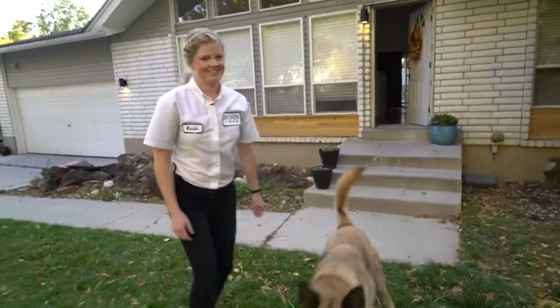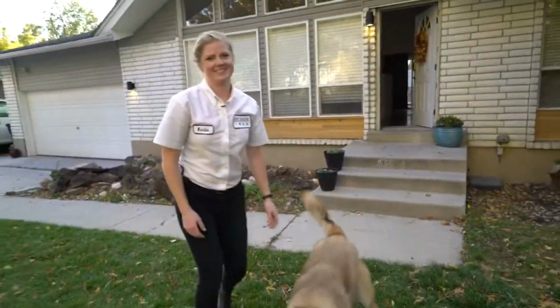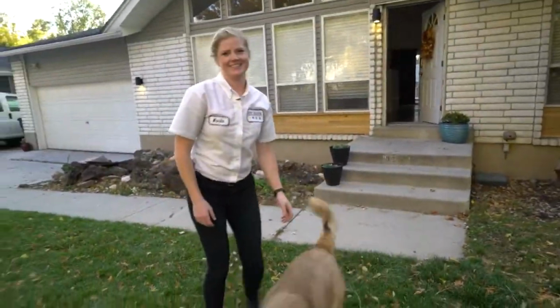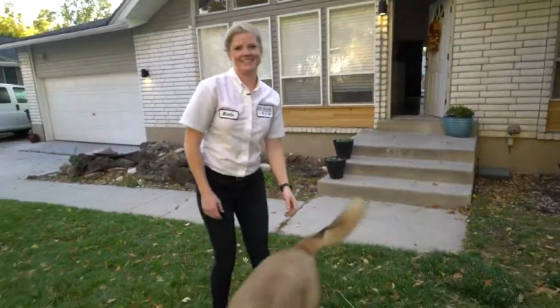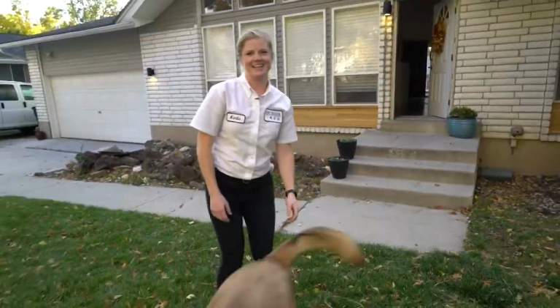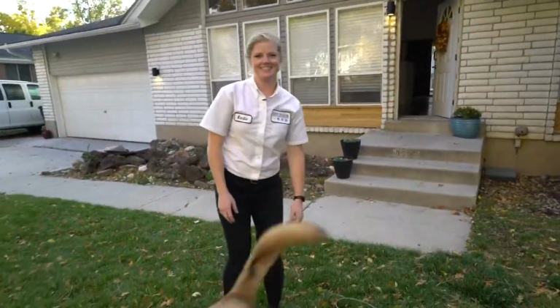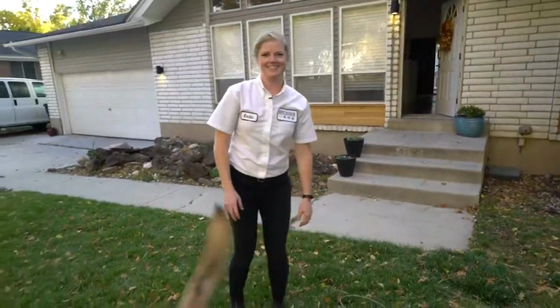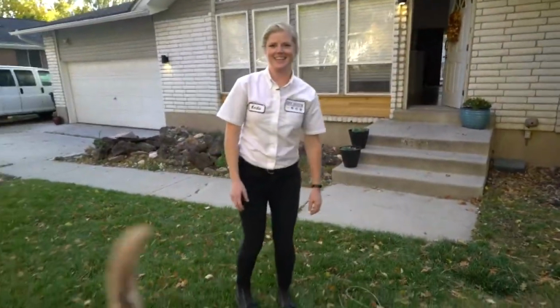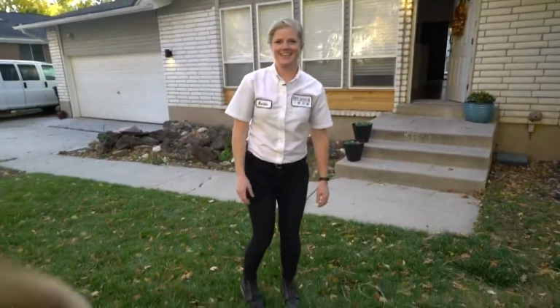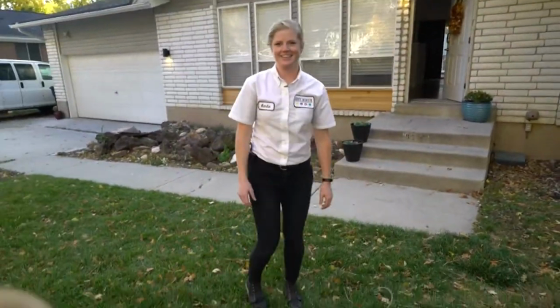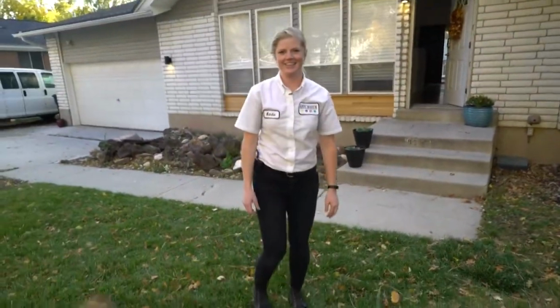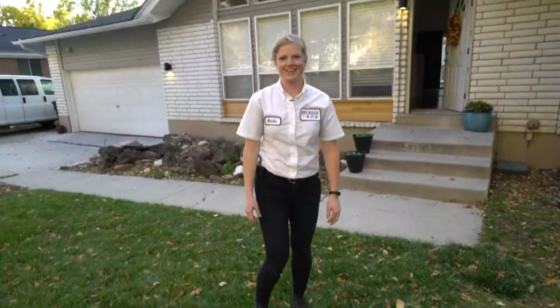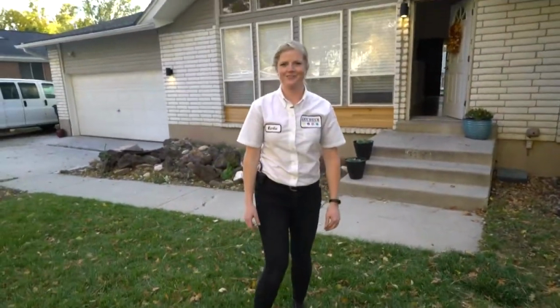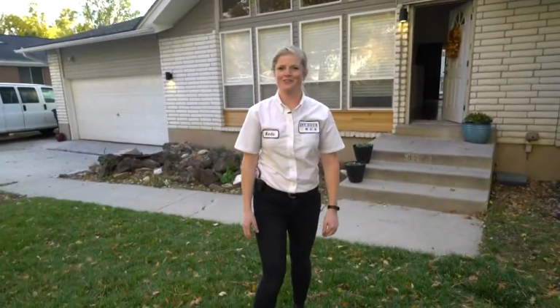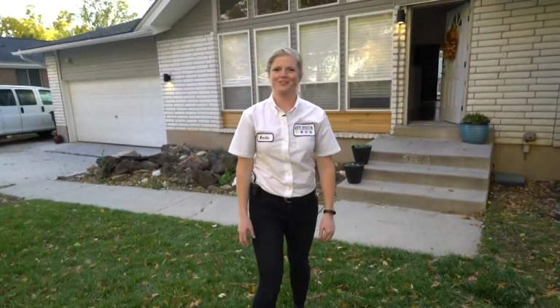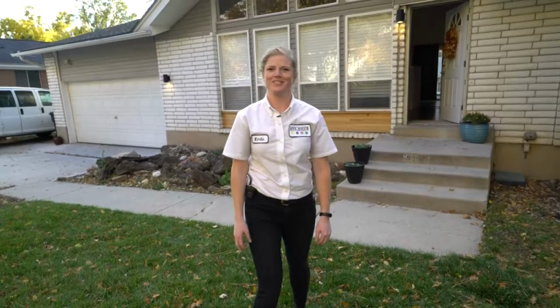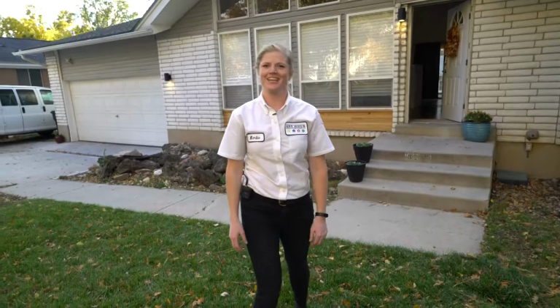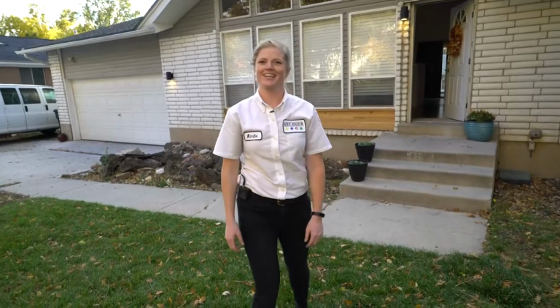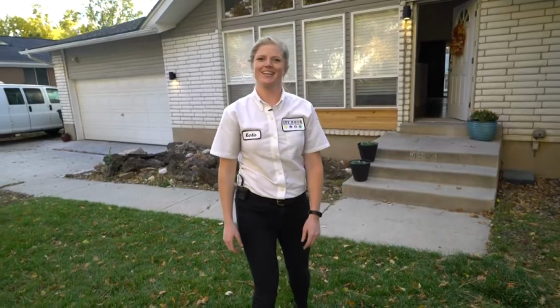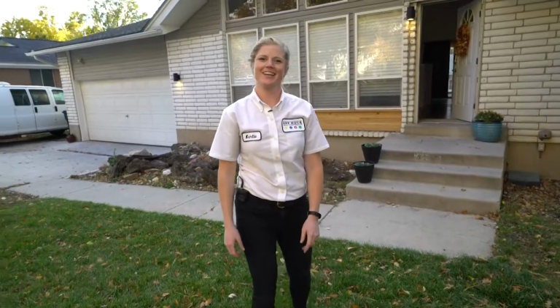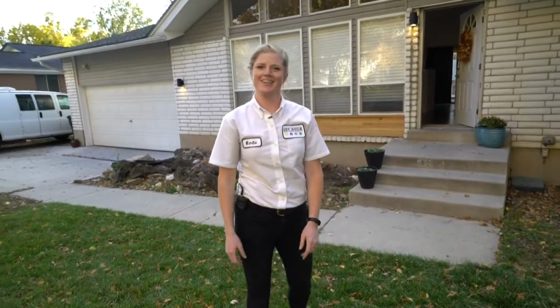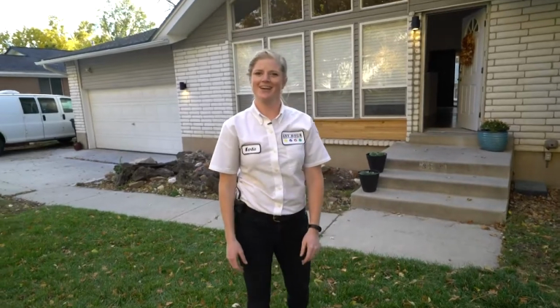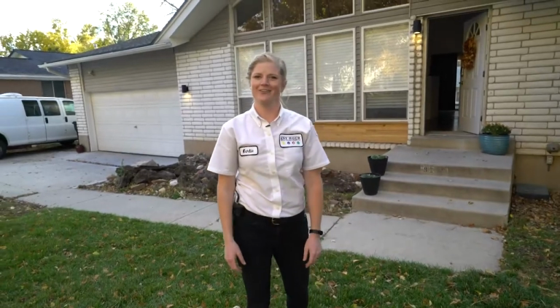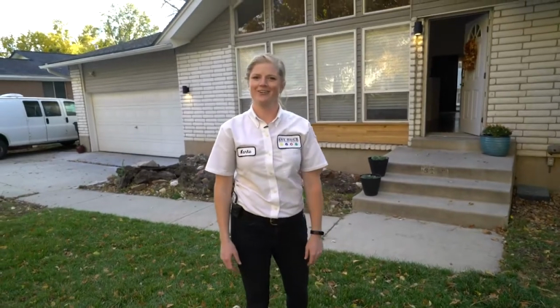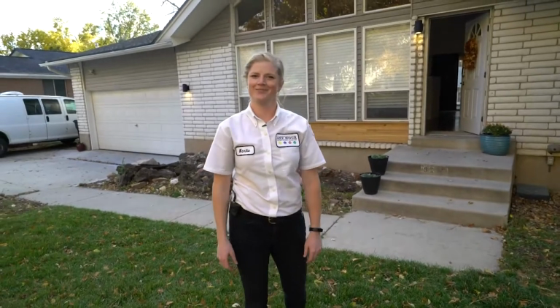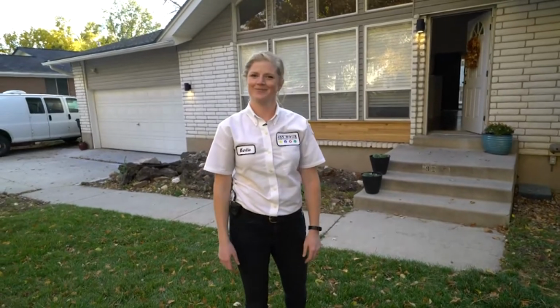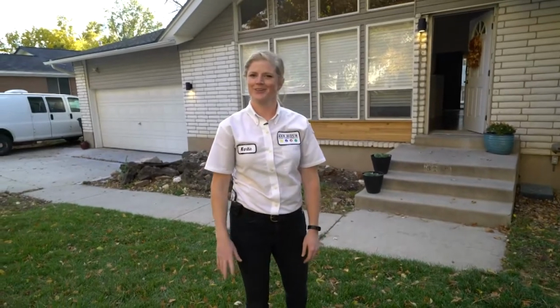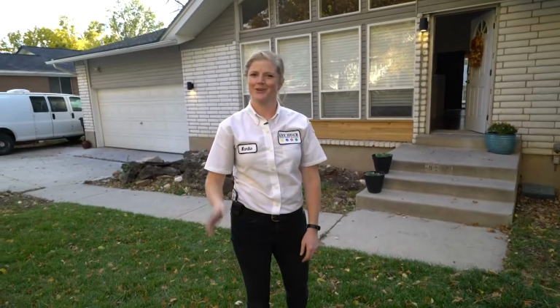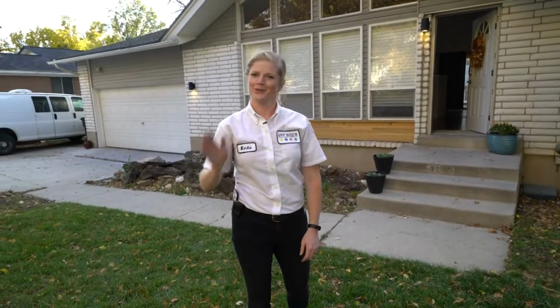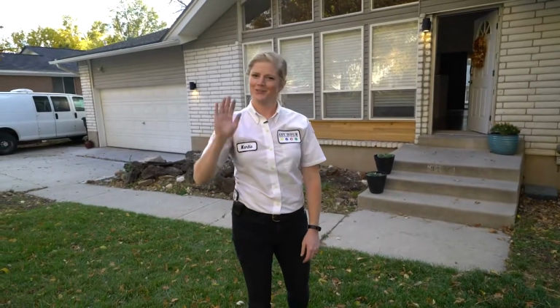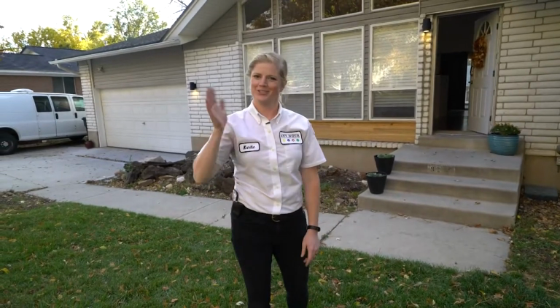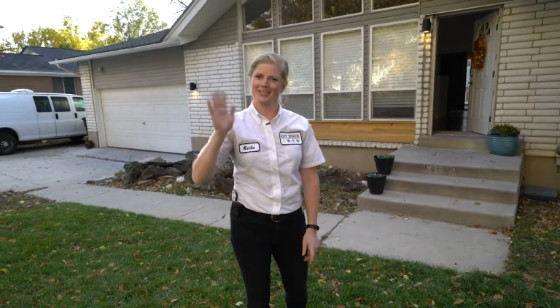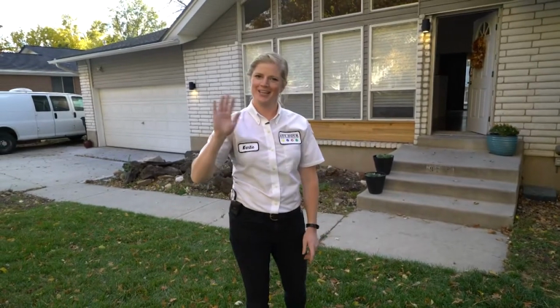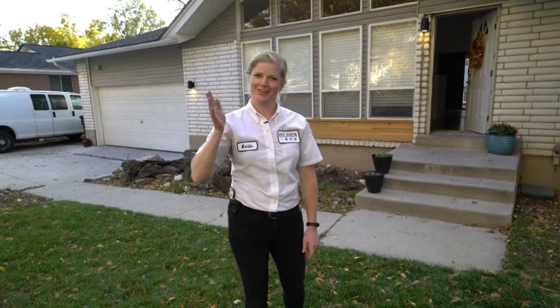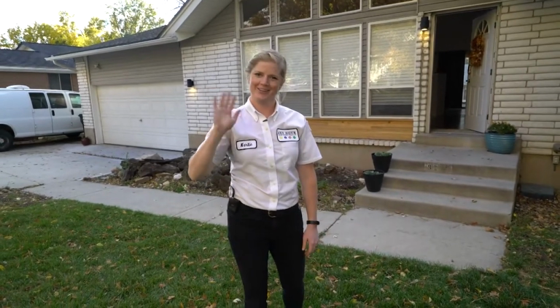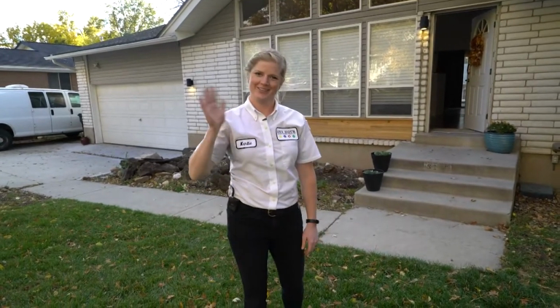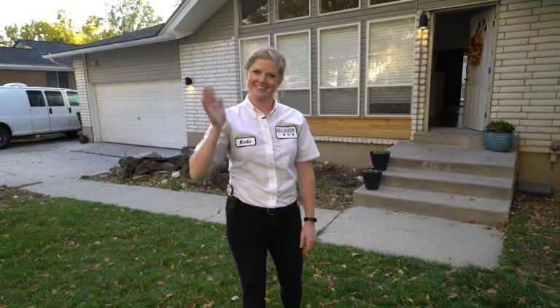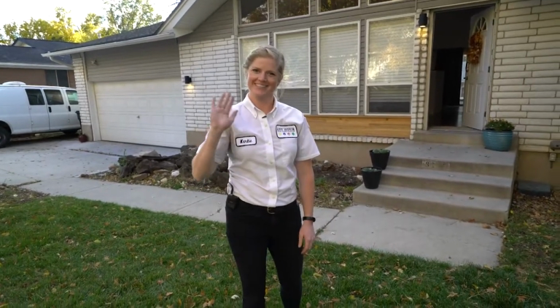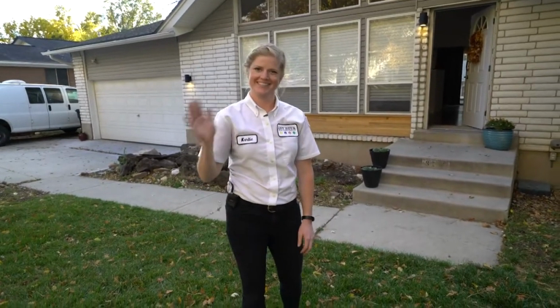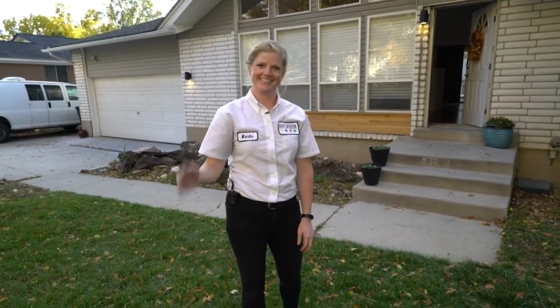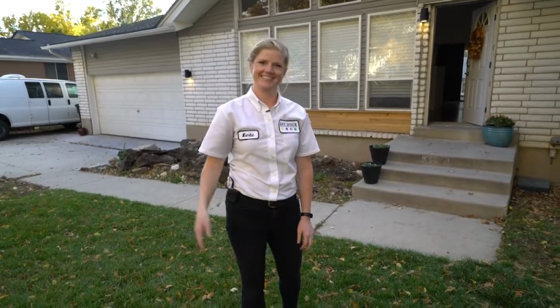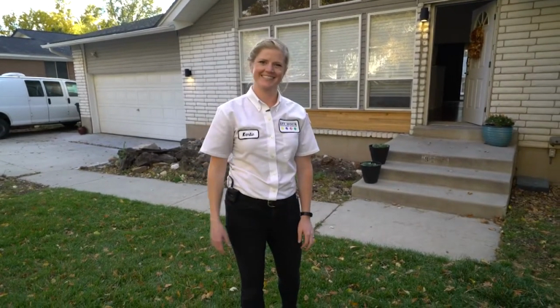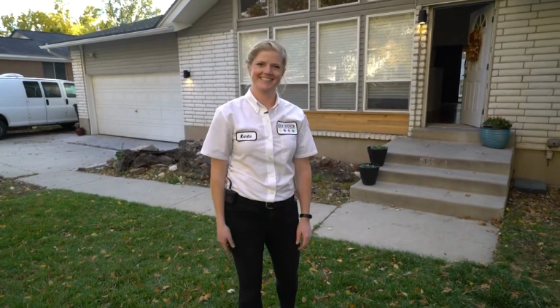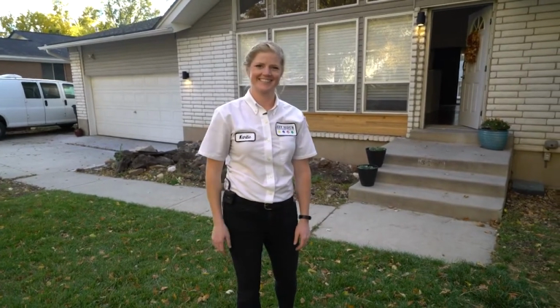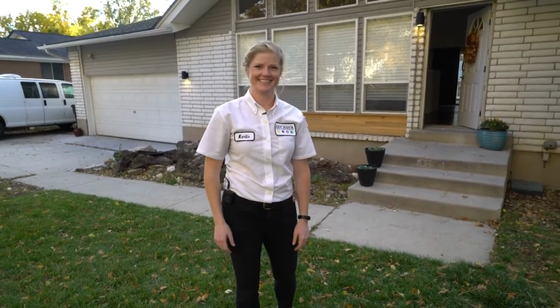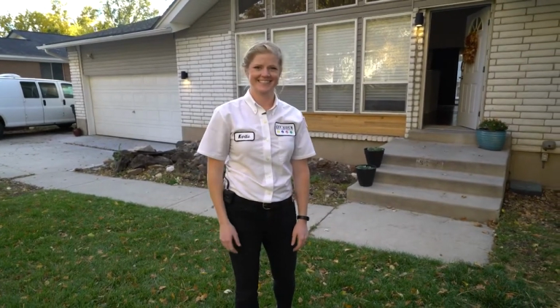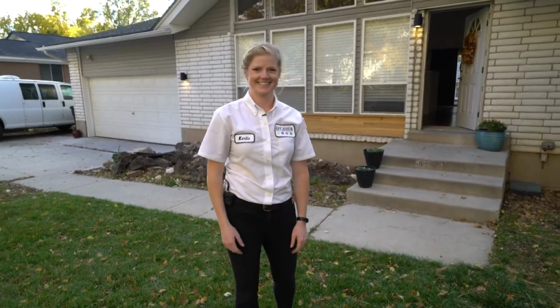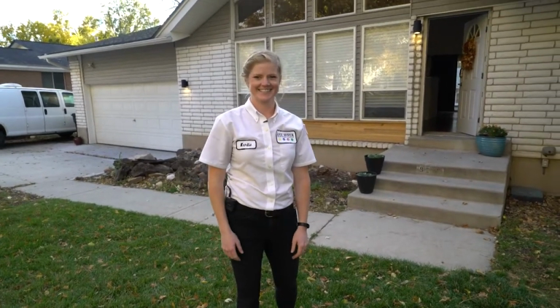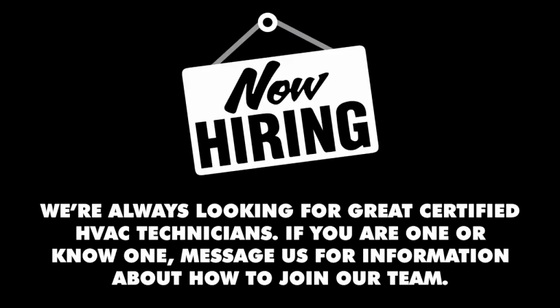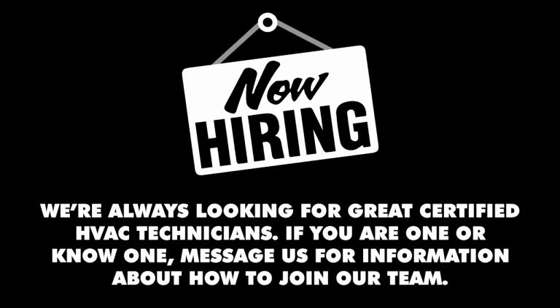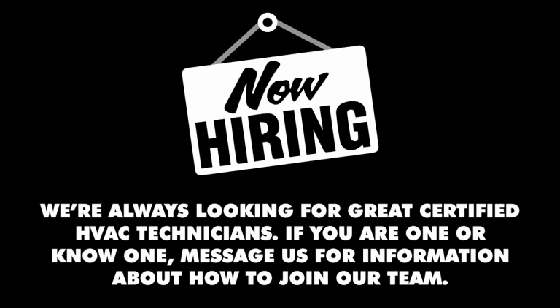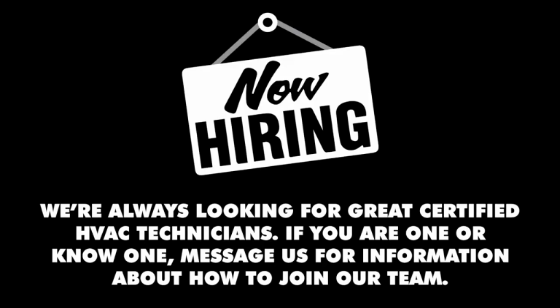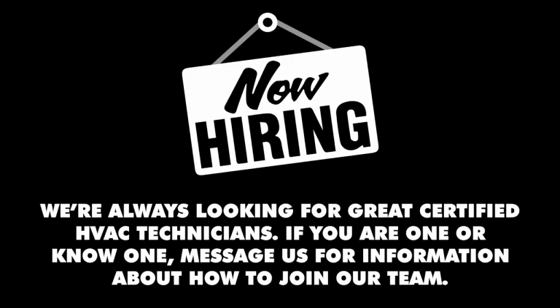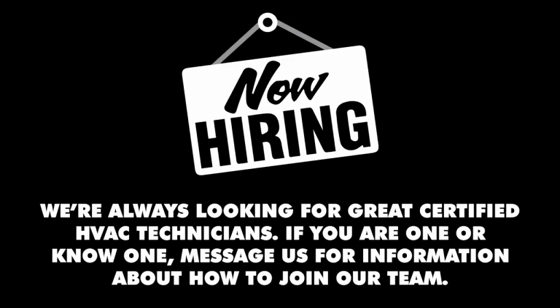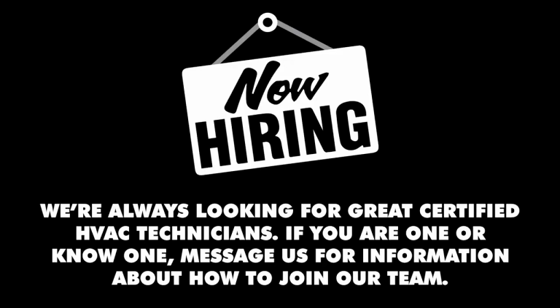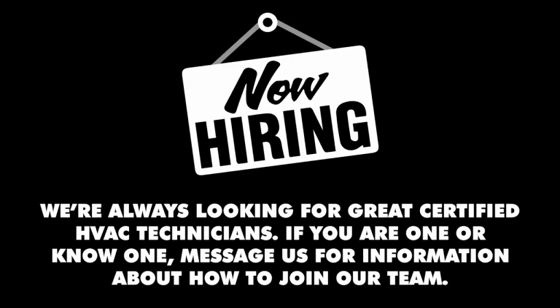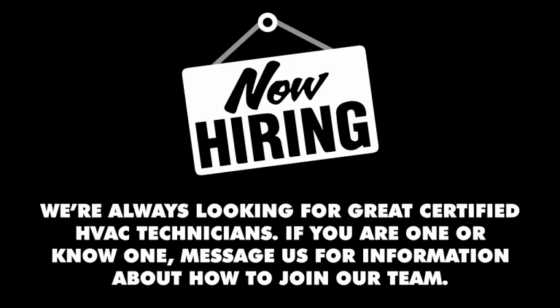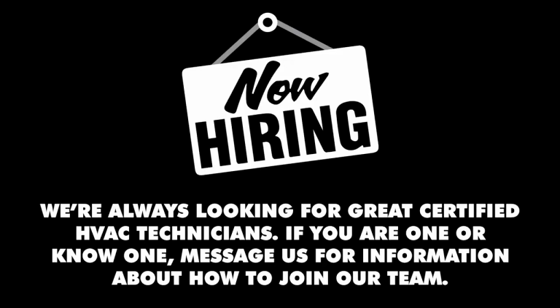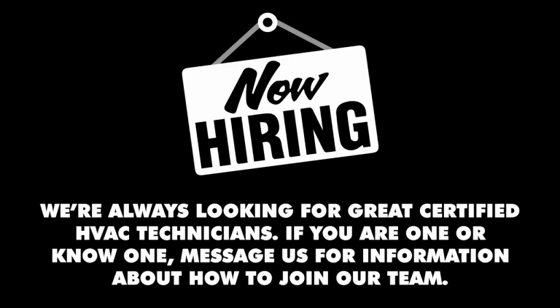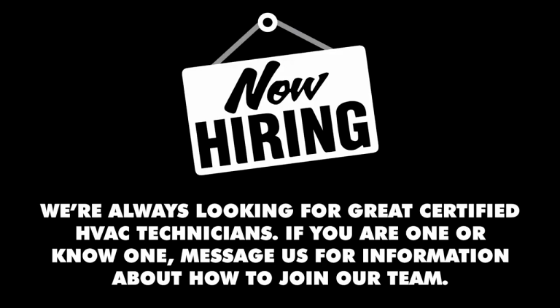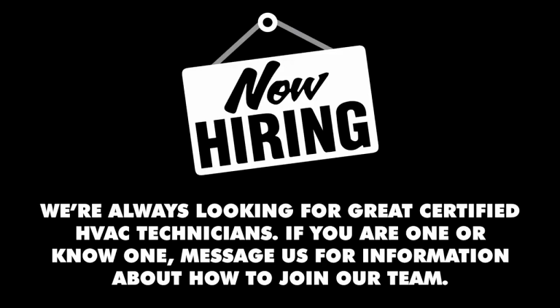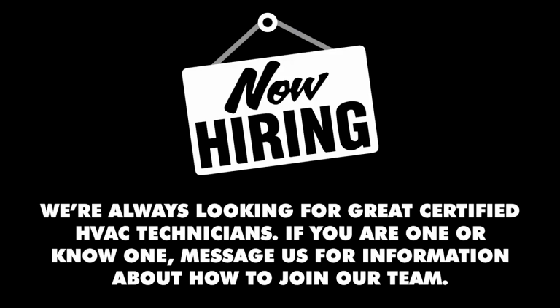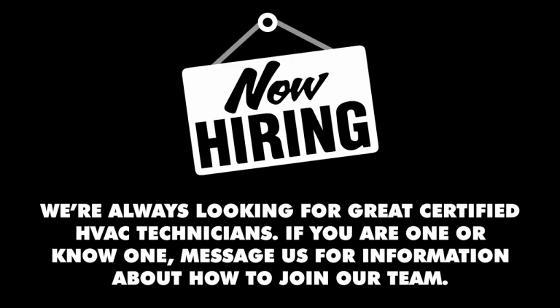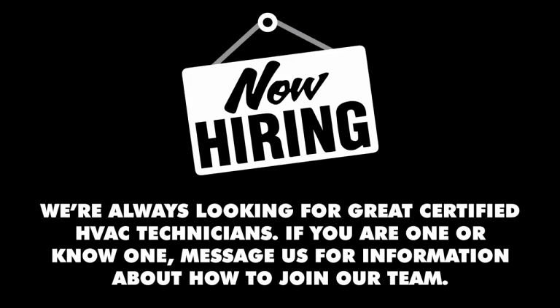Well, that's a day in the life of a tech at Any Hour. See you later.